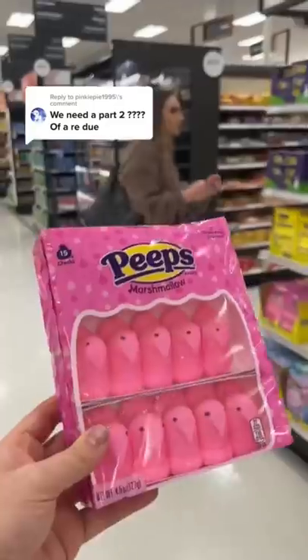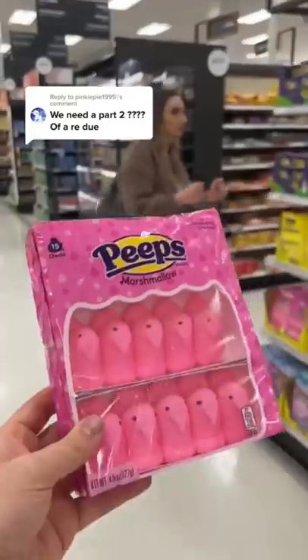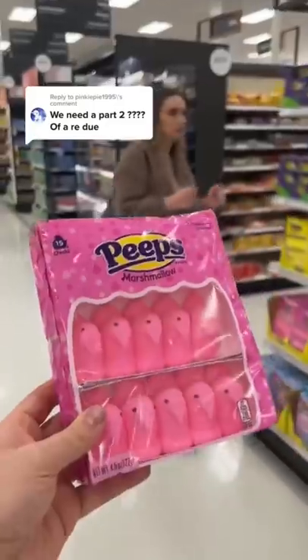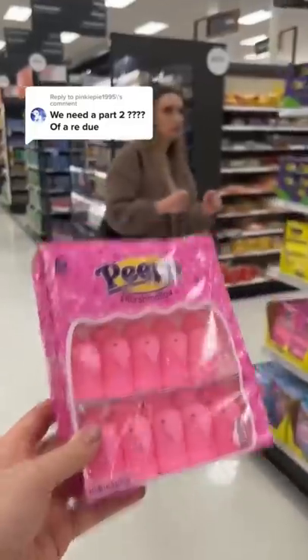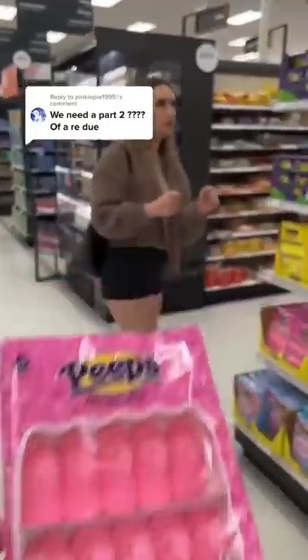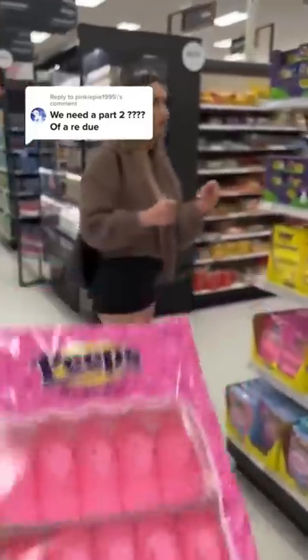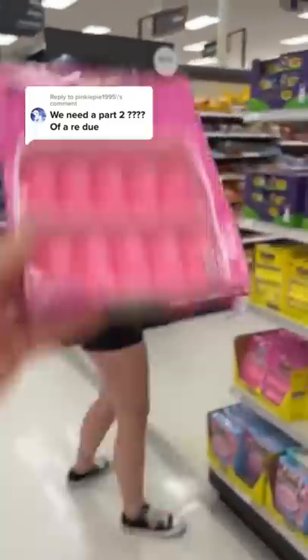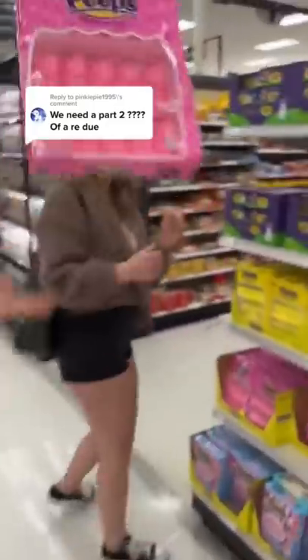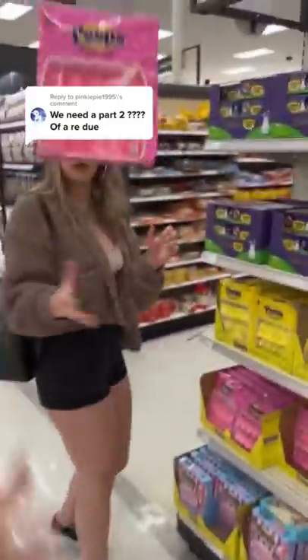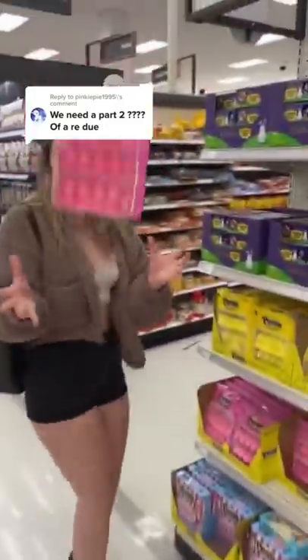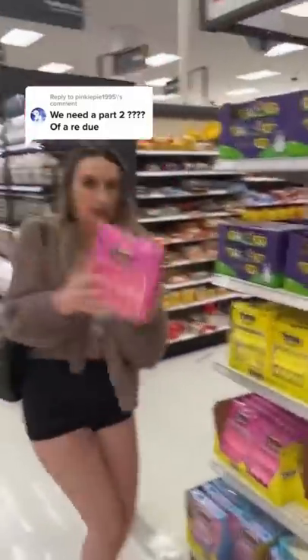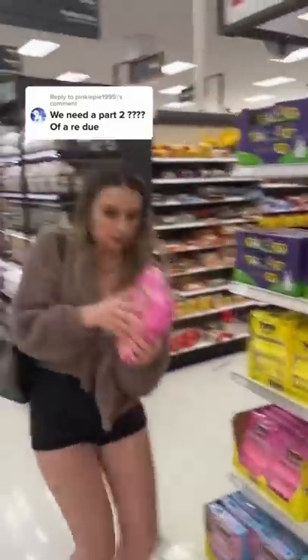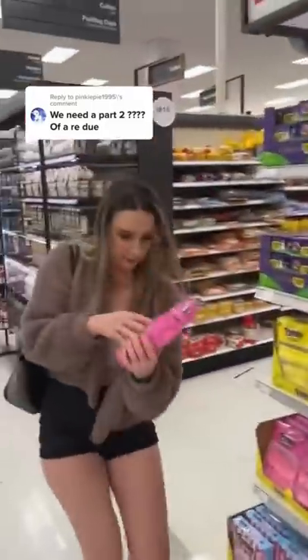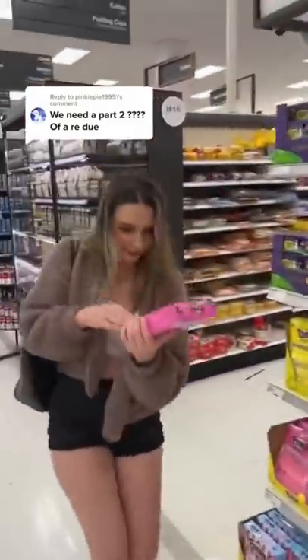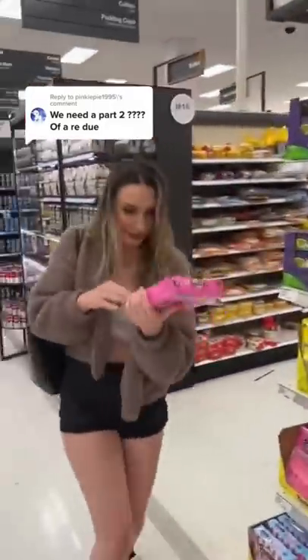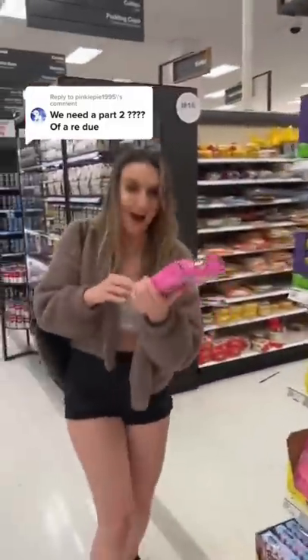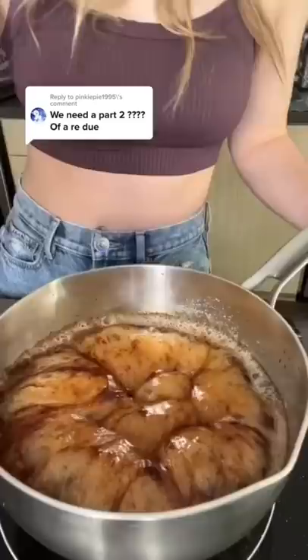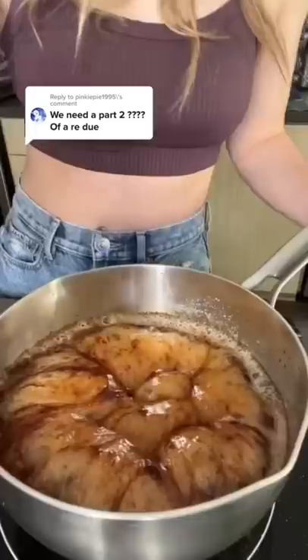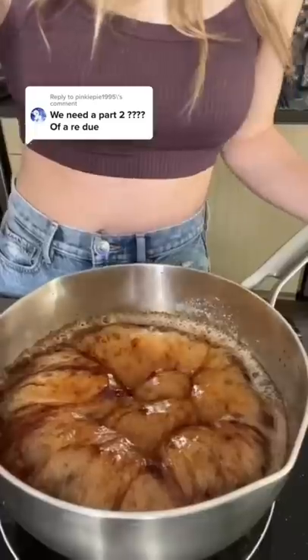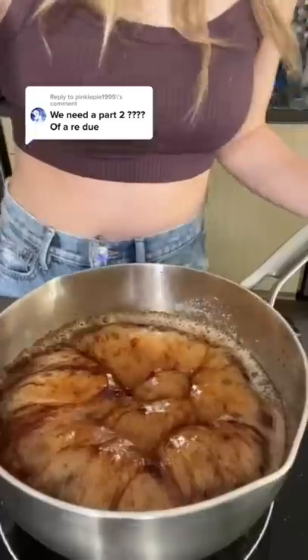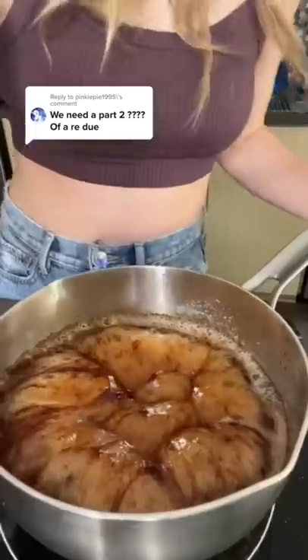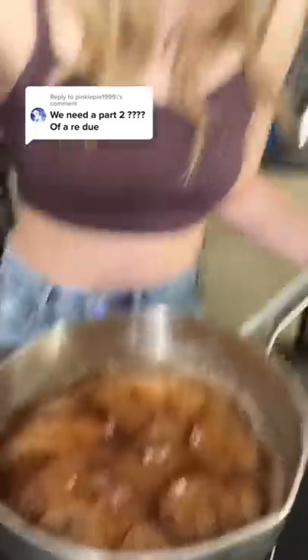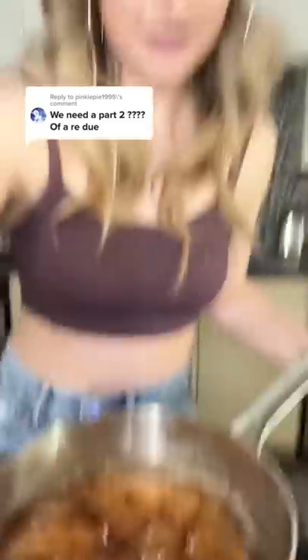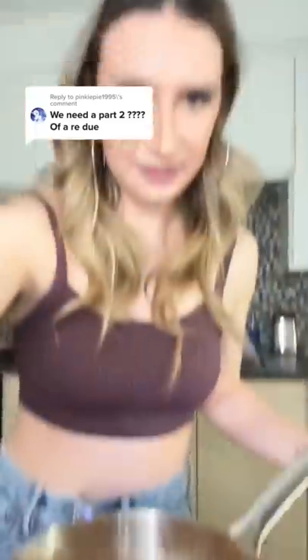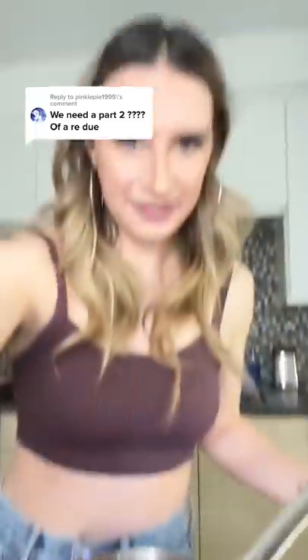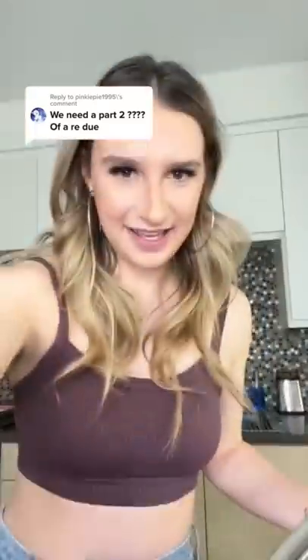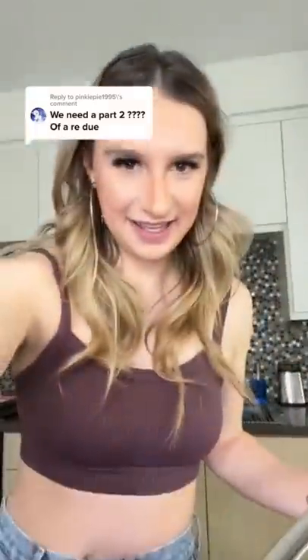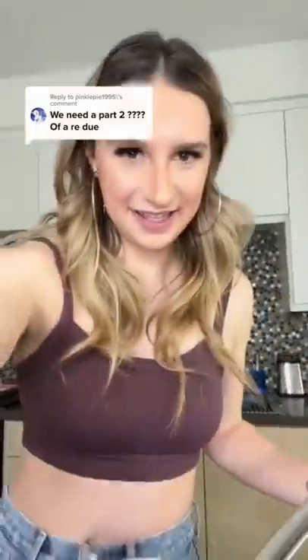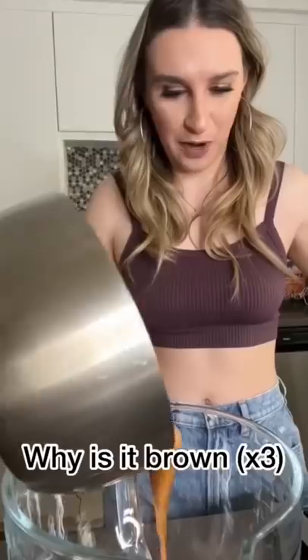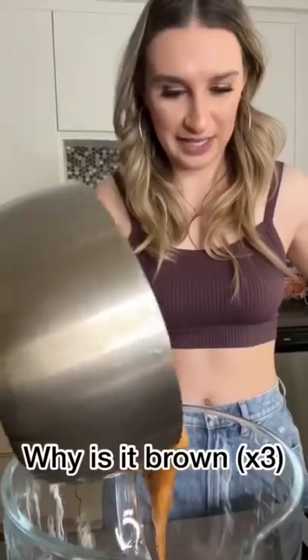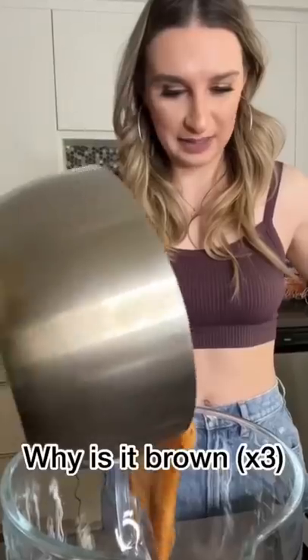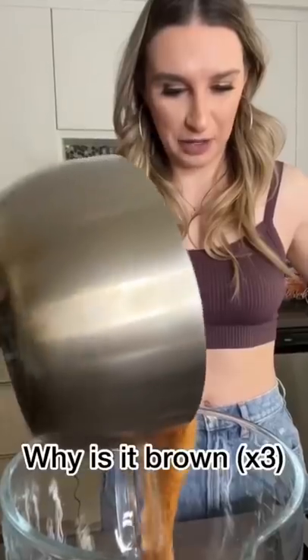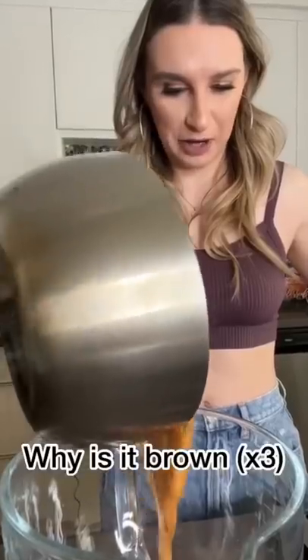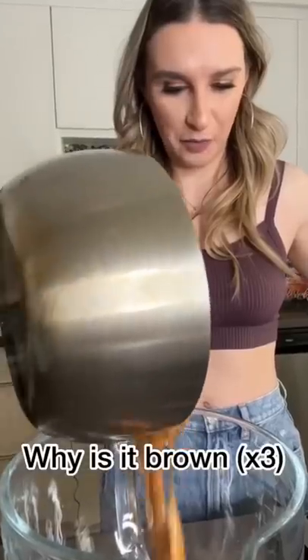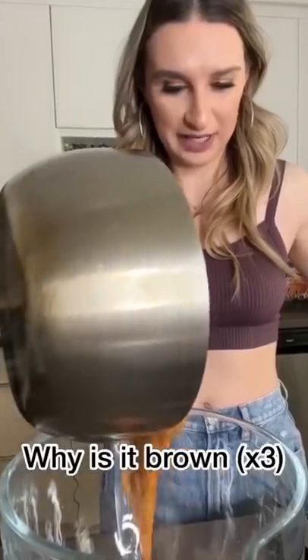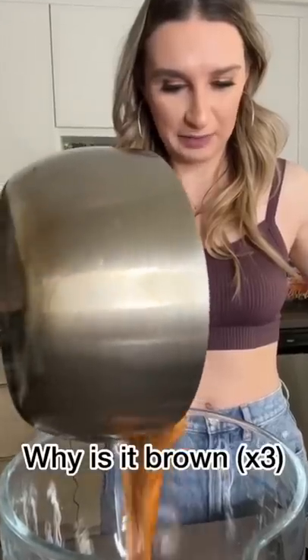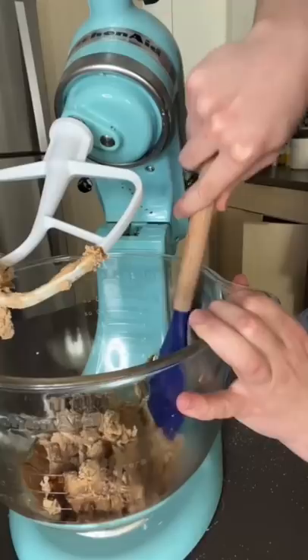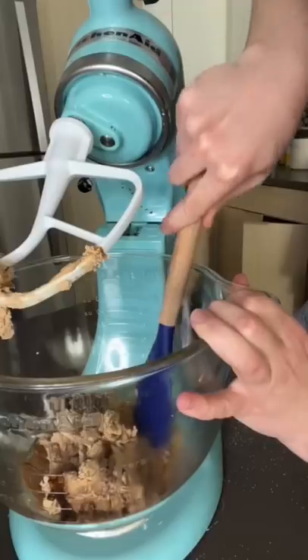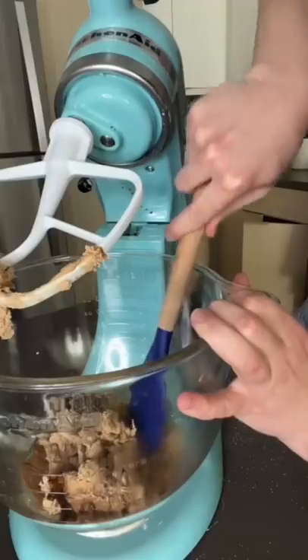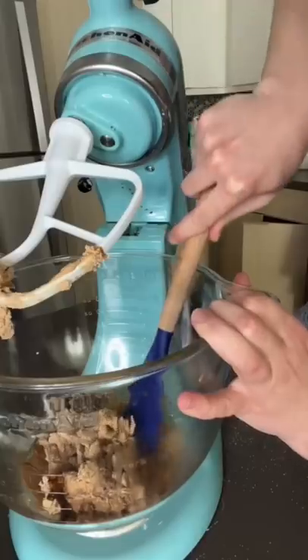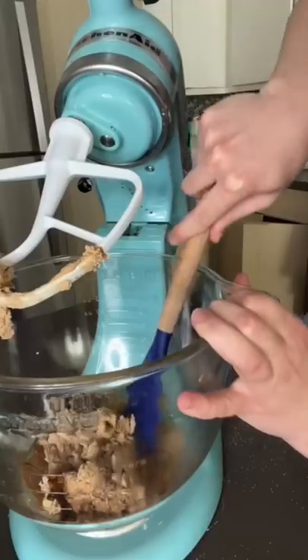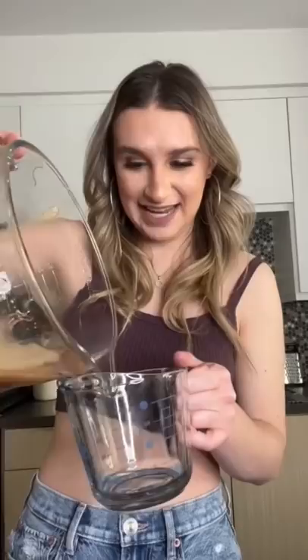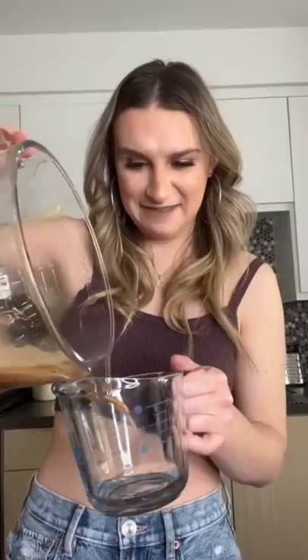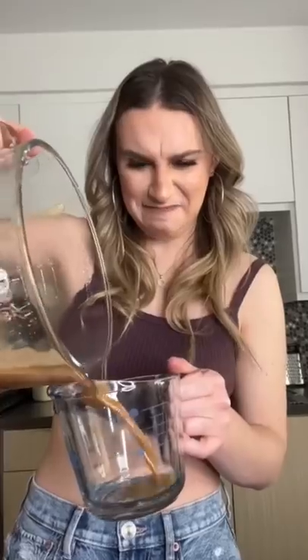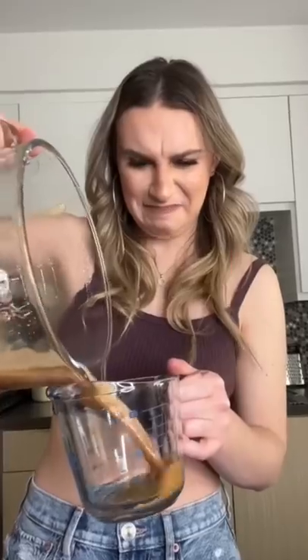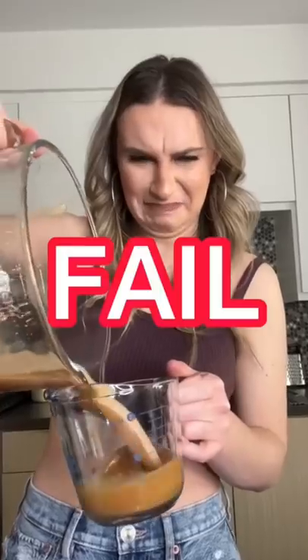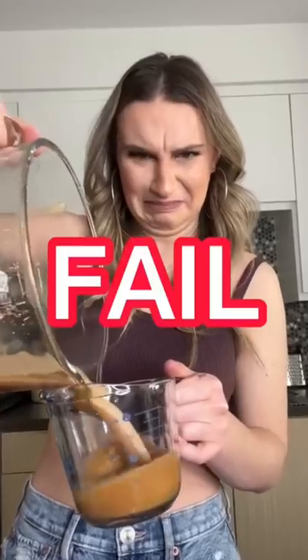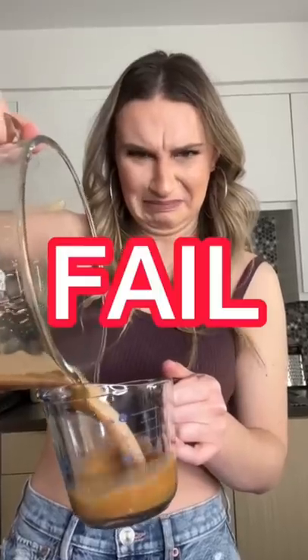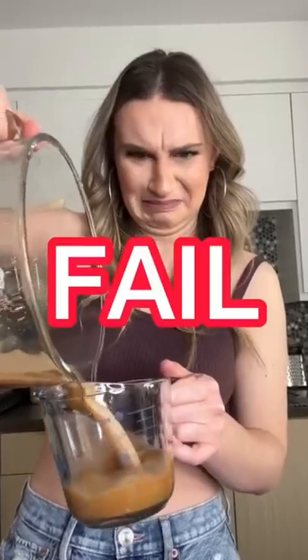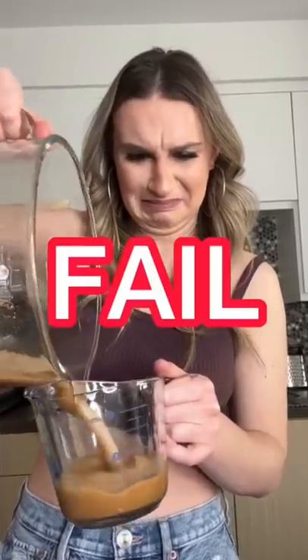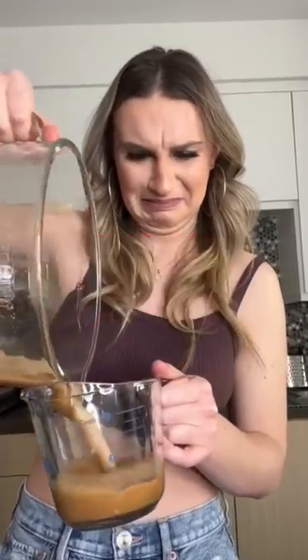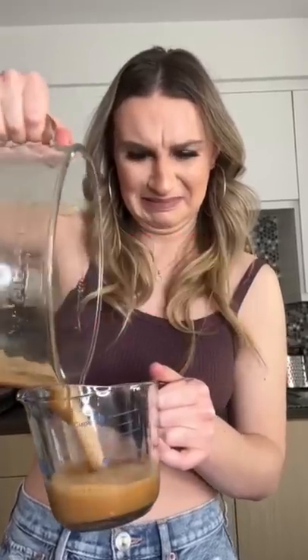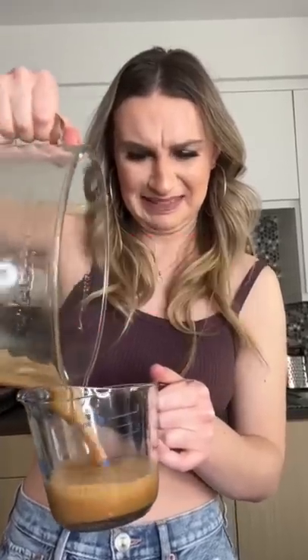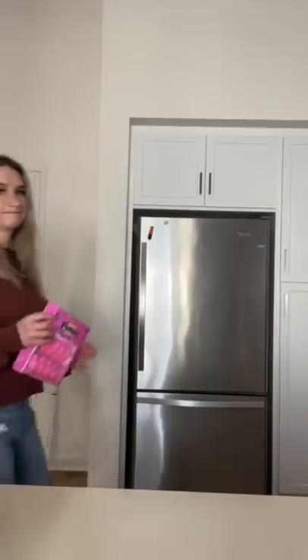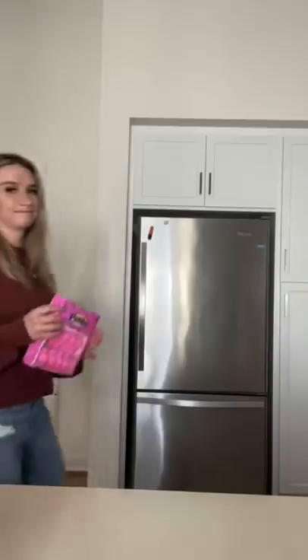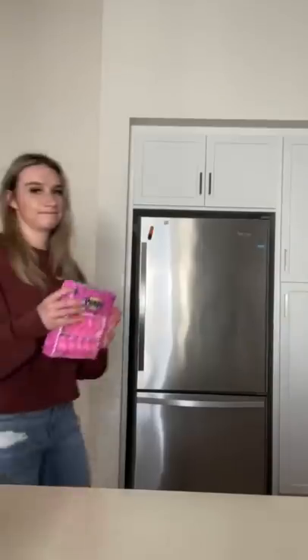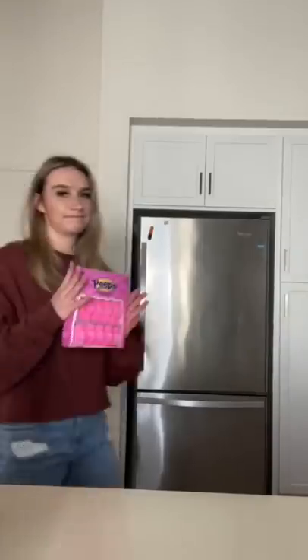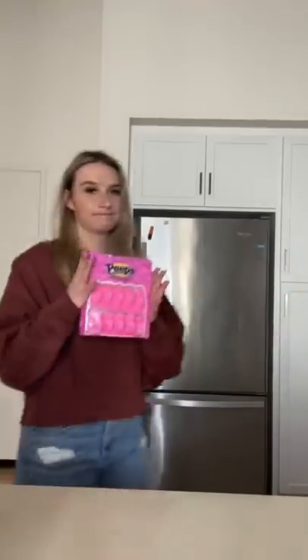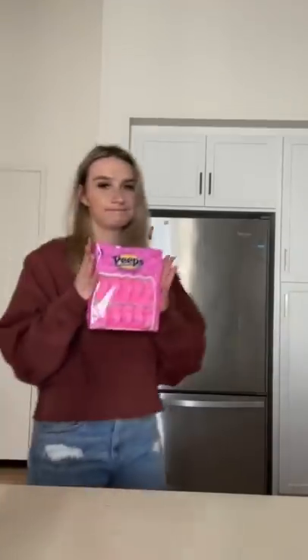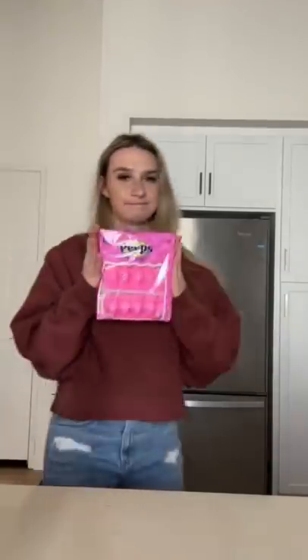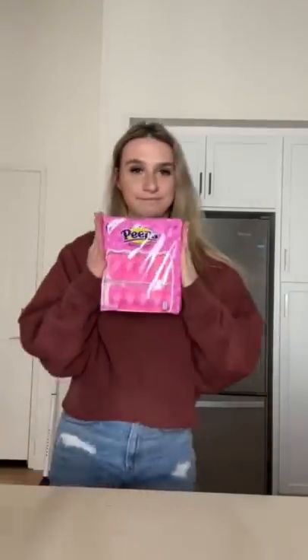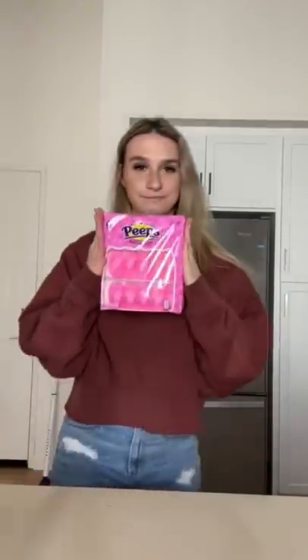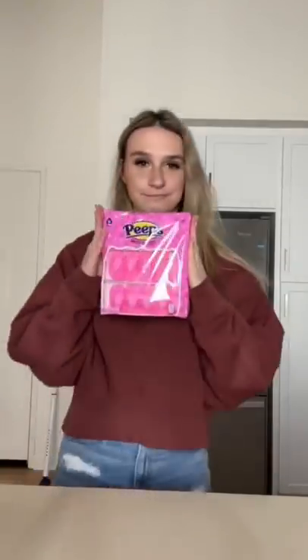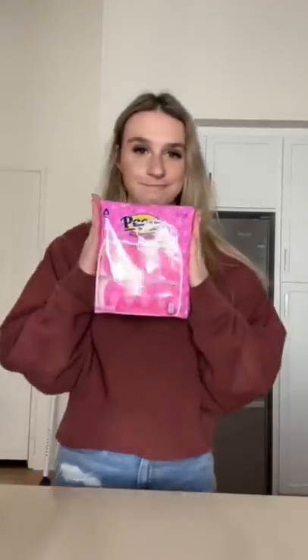A couple weeks ago I tried to make peeps from scratch and let's just say it didn't work out. So today we're gonna try again.